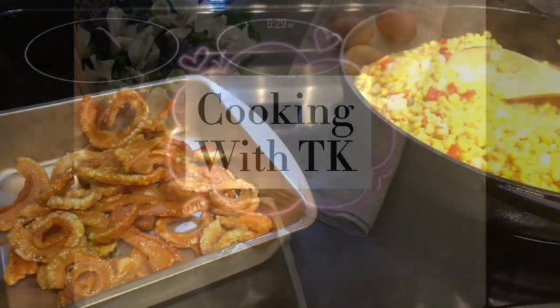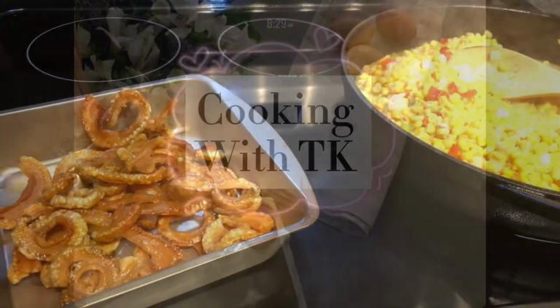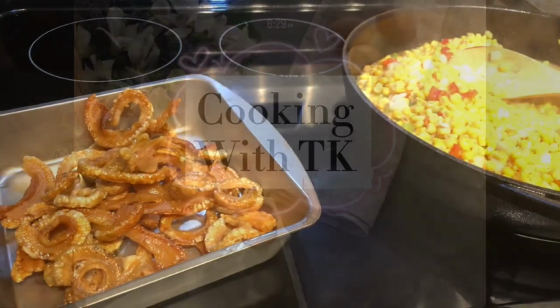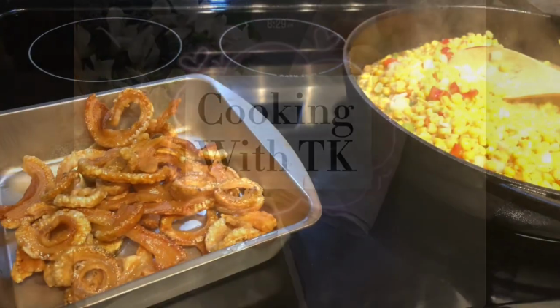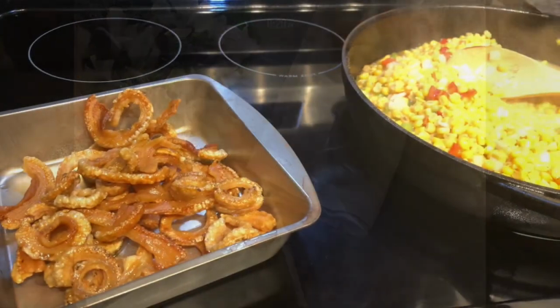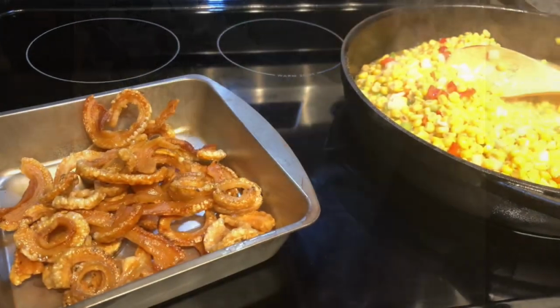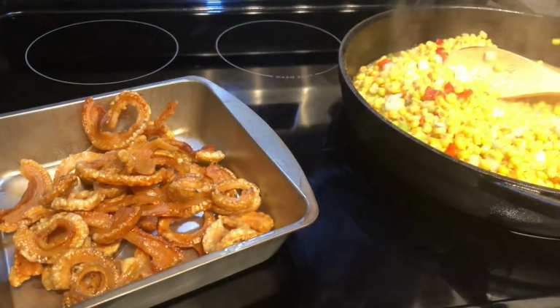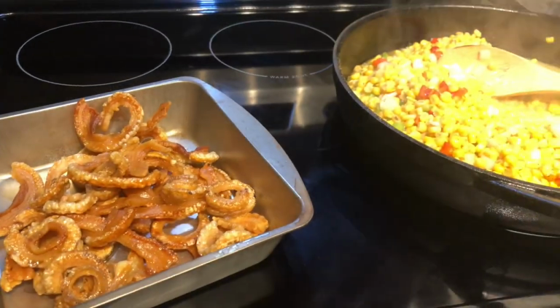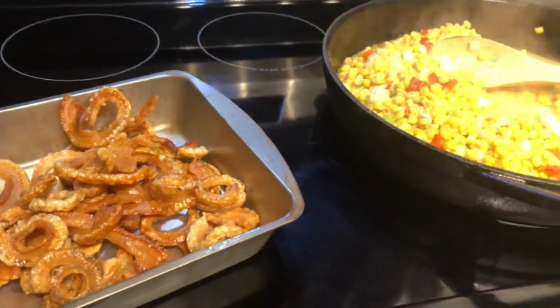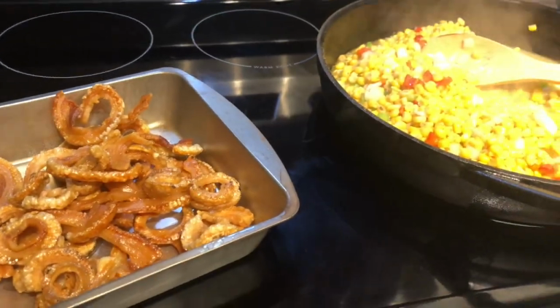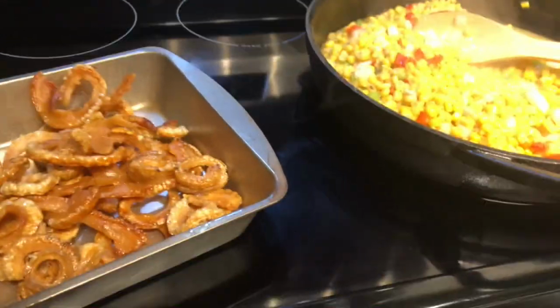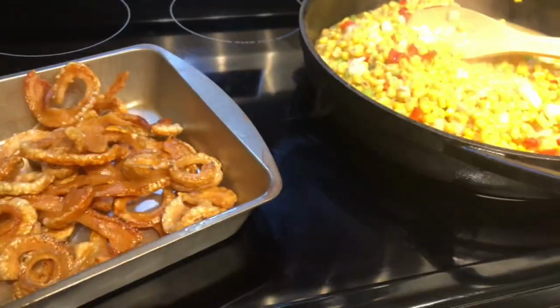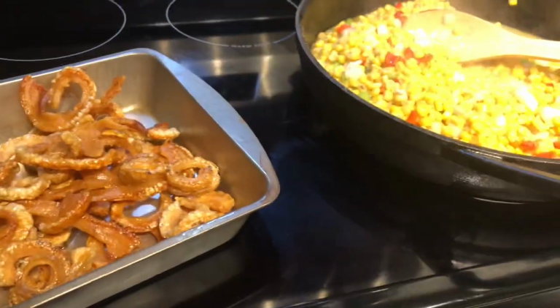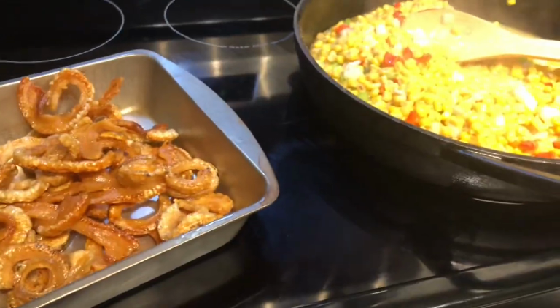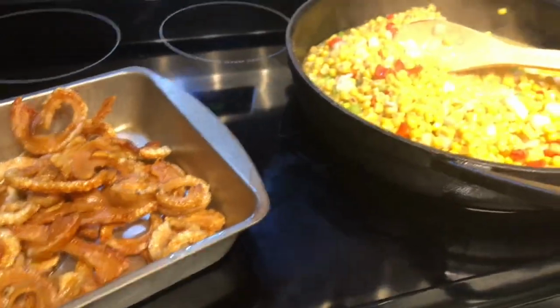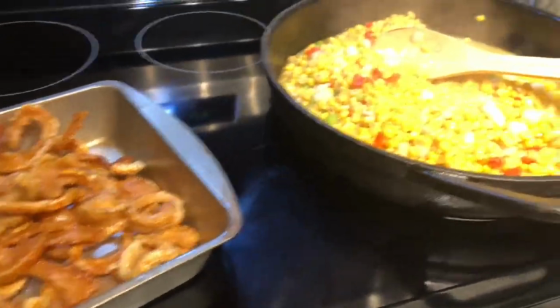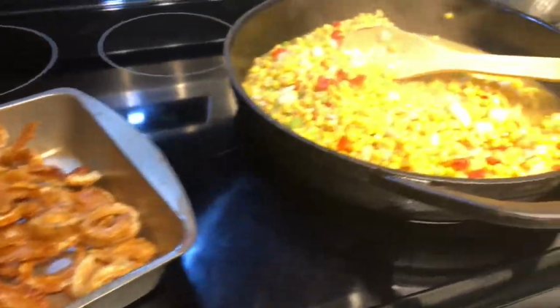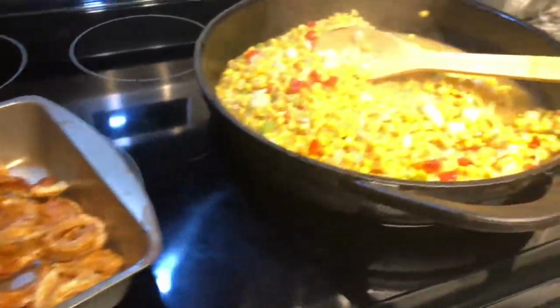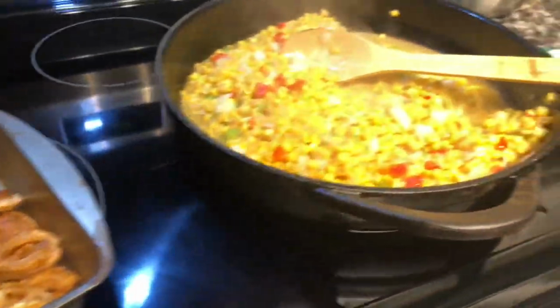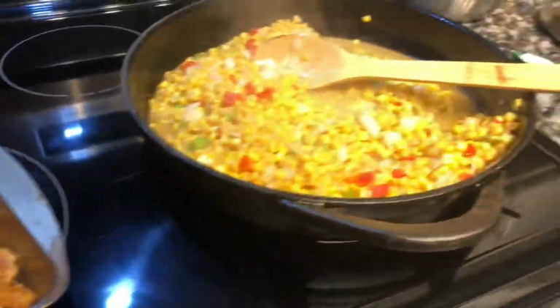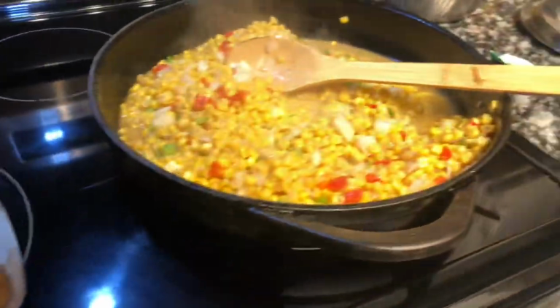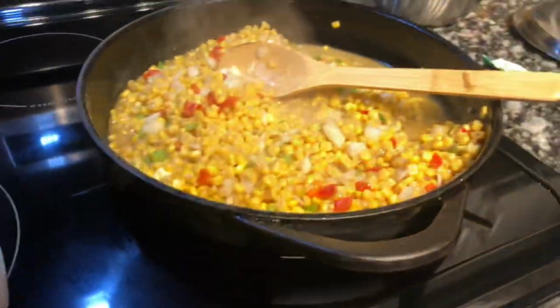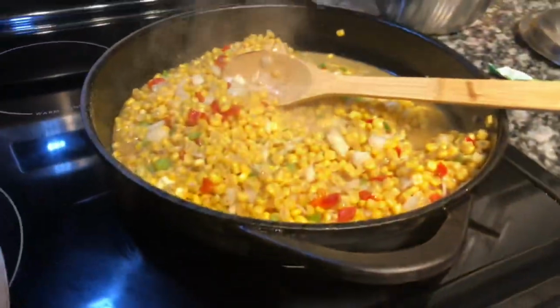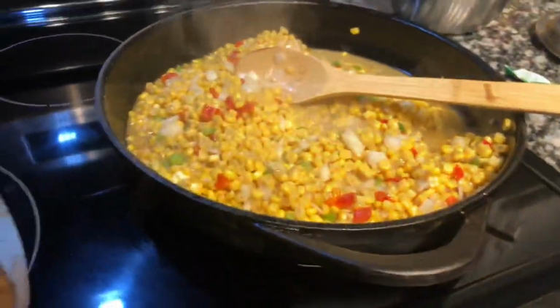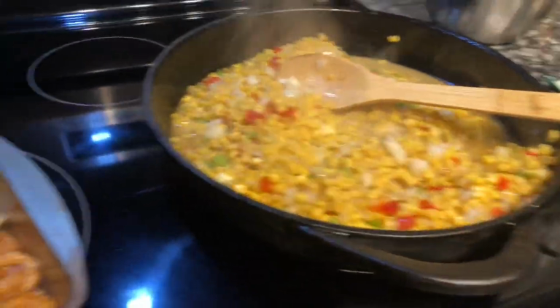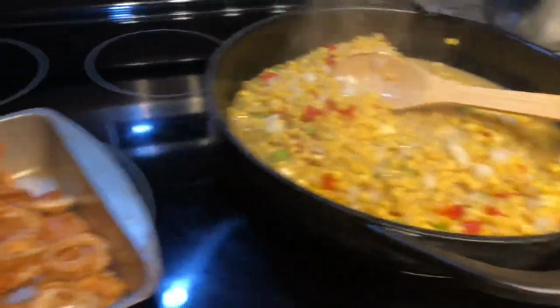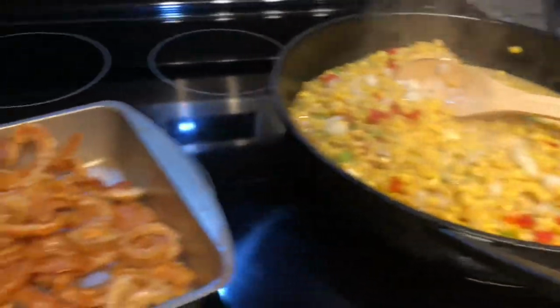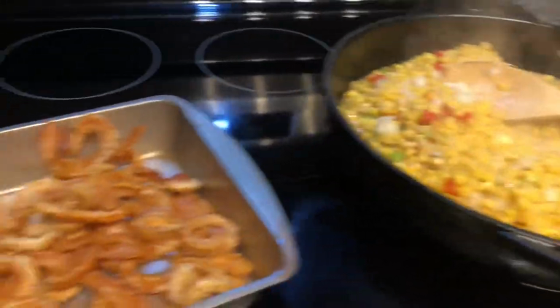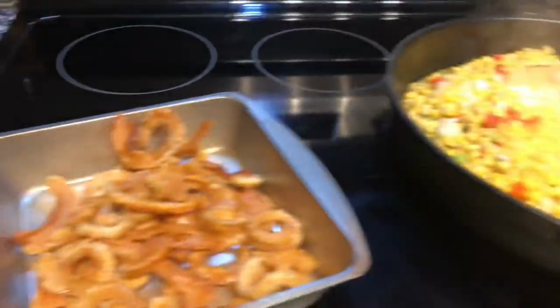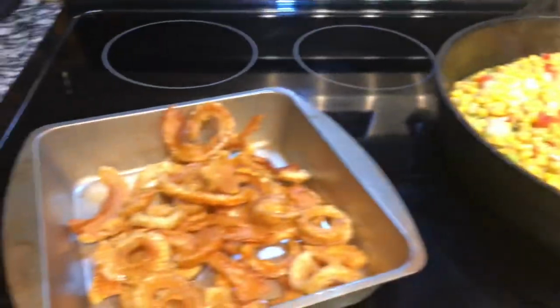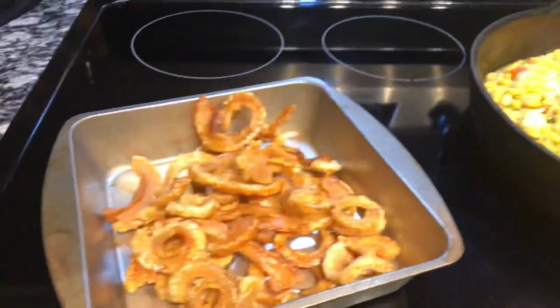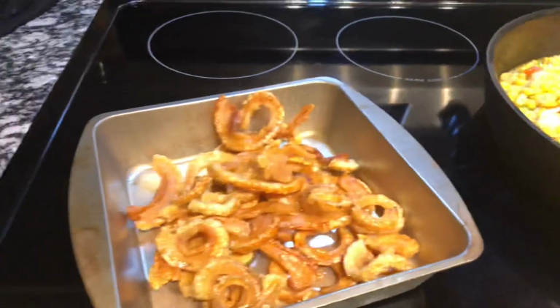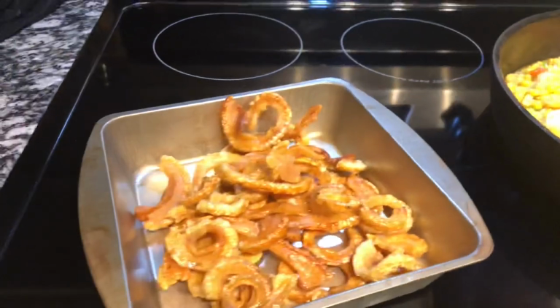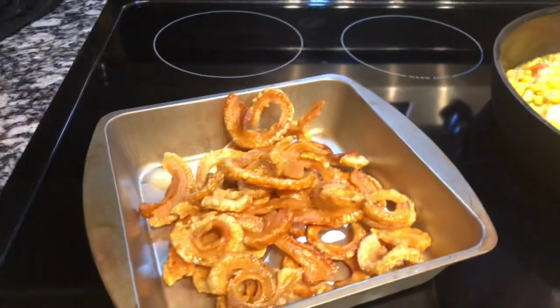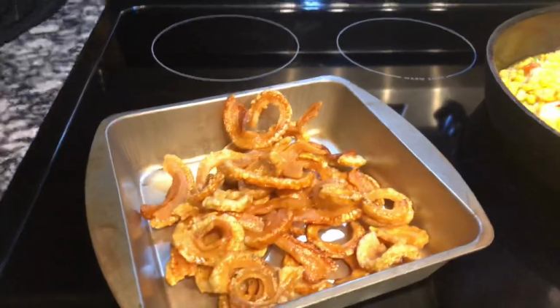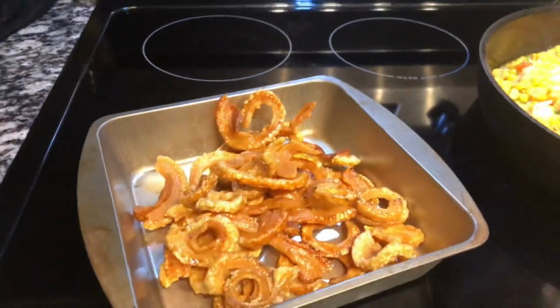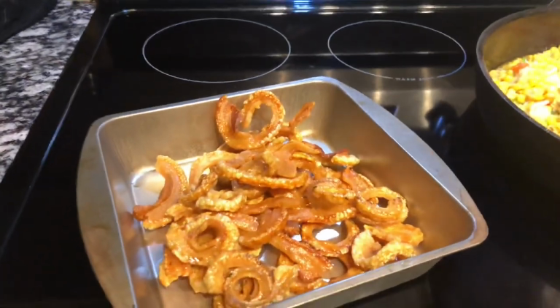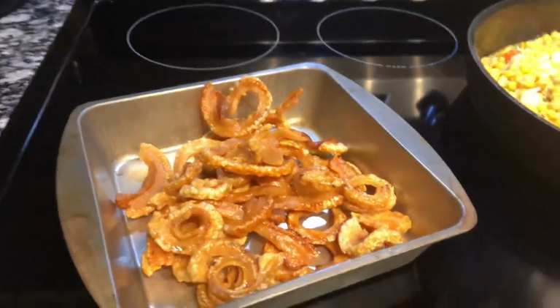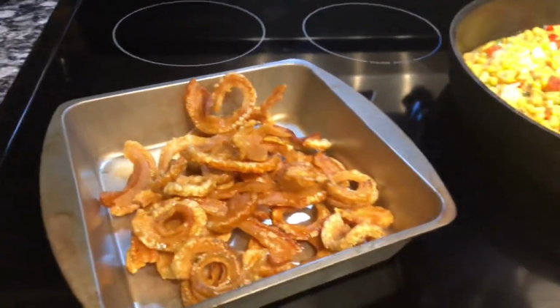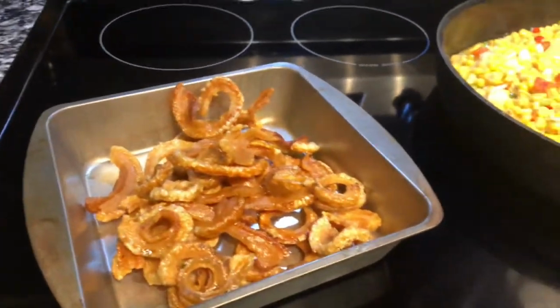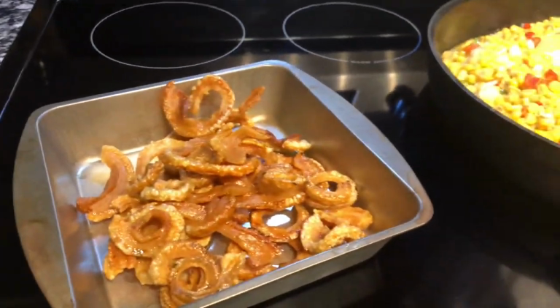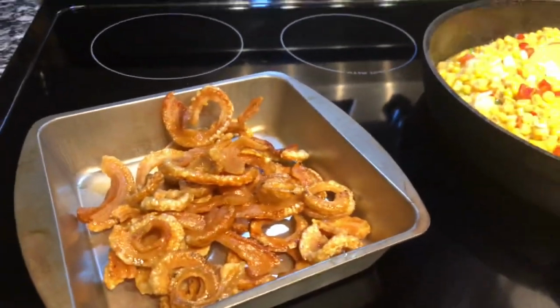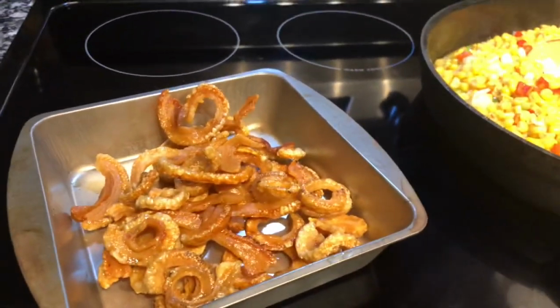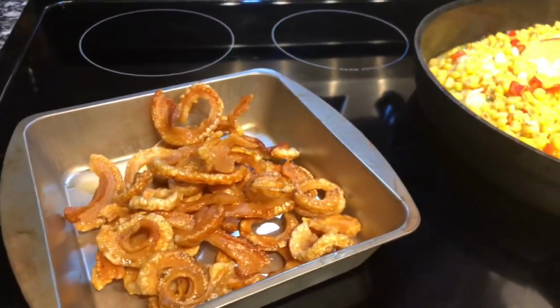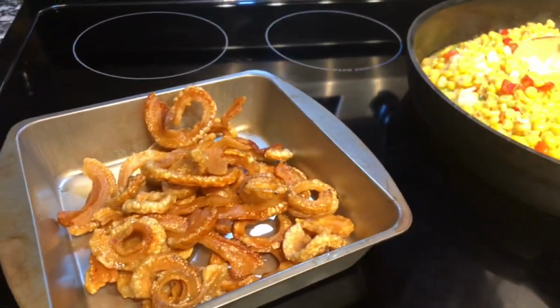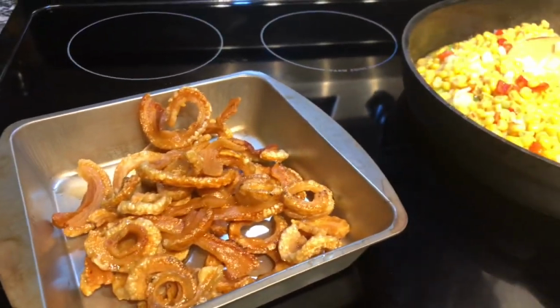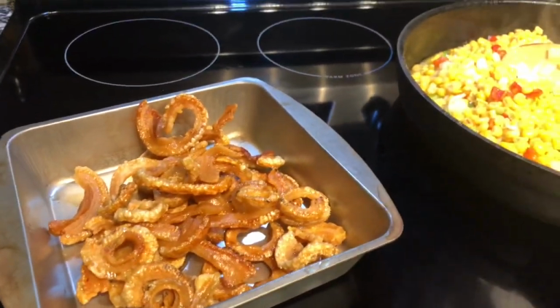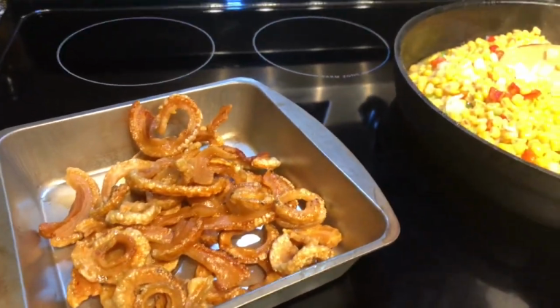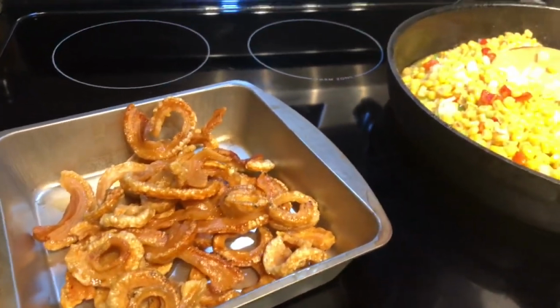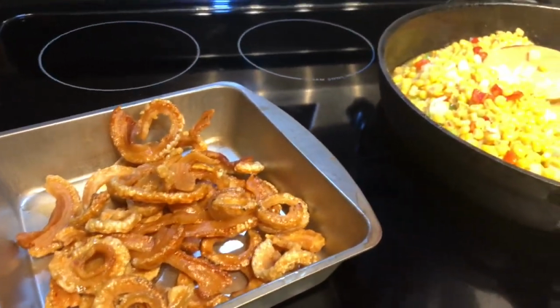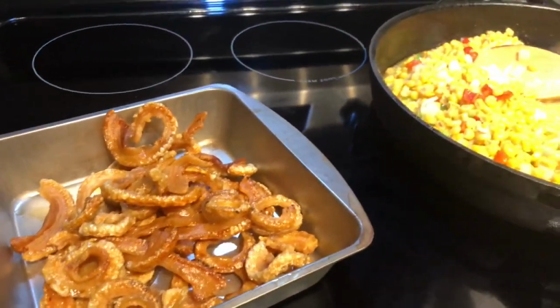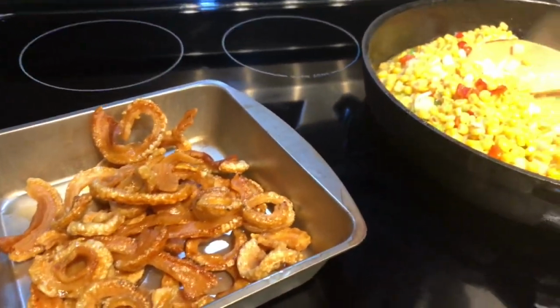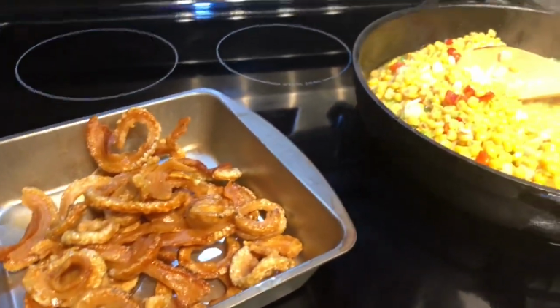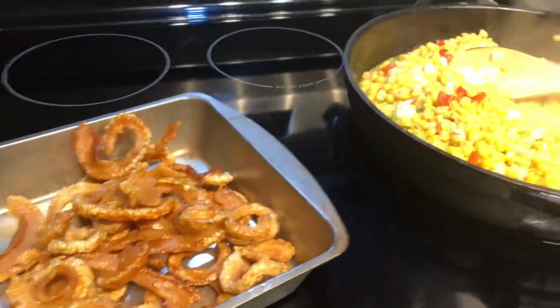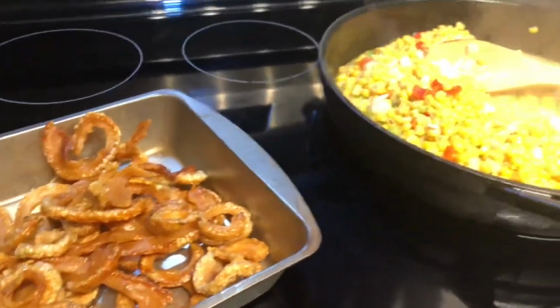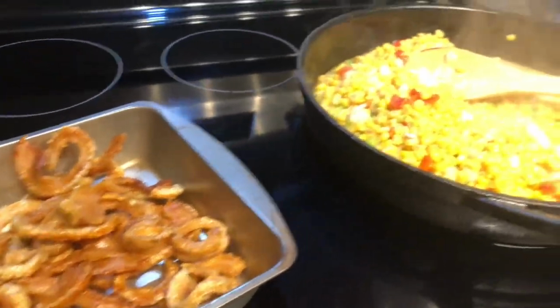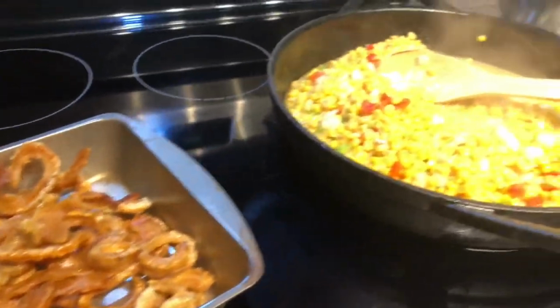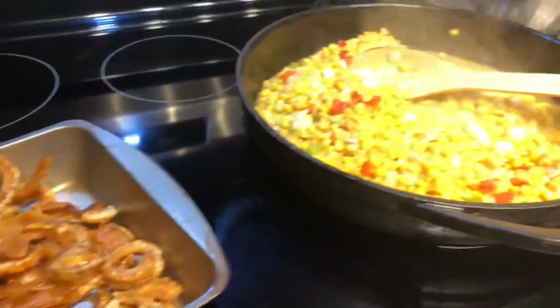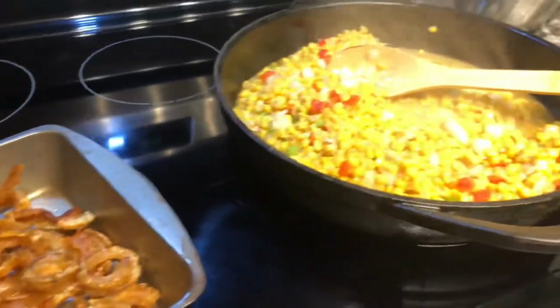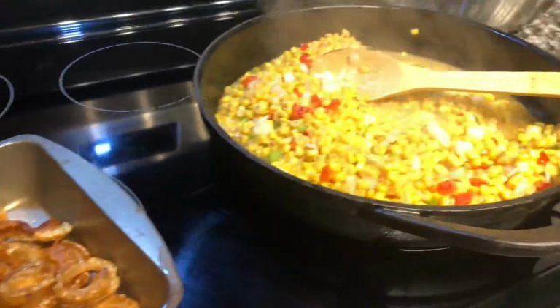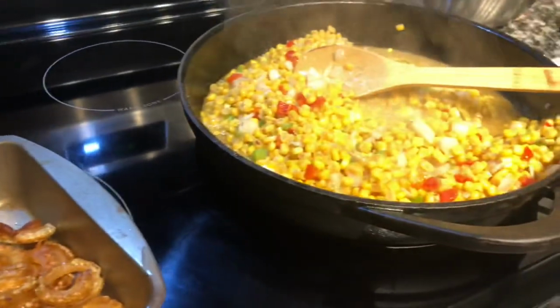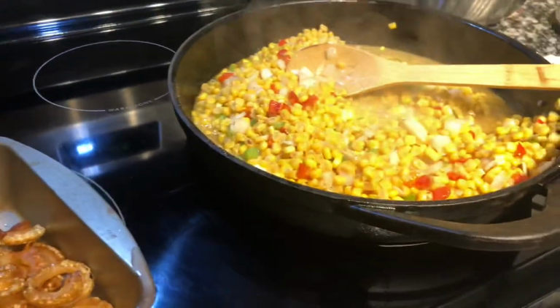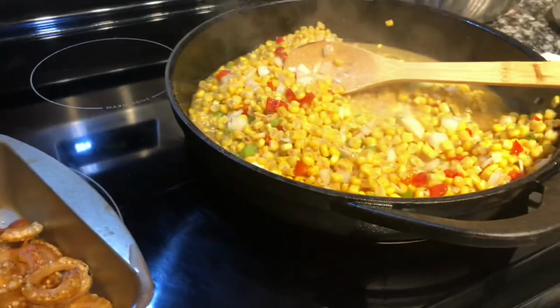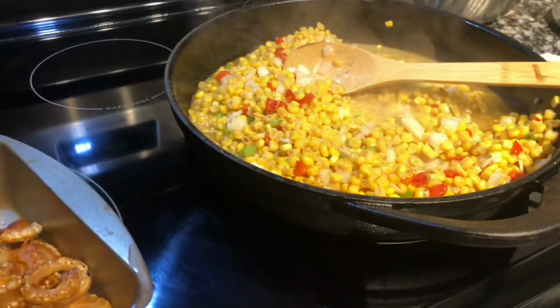Yes, it's about to go down - southern fried corn and fat back. This is one of my favorites from my mama.